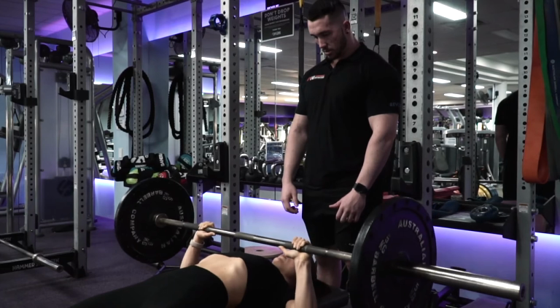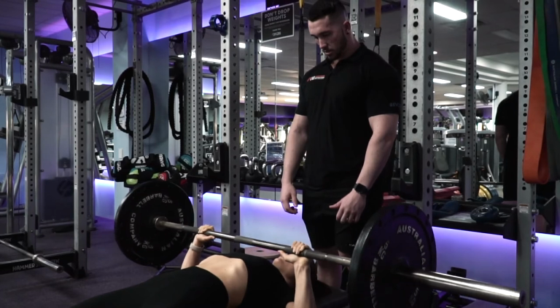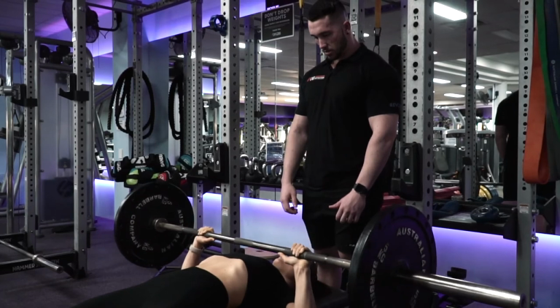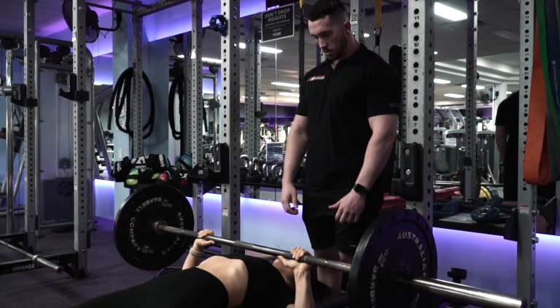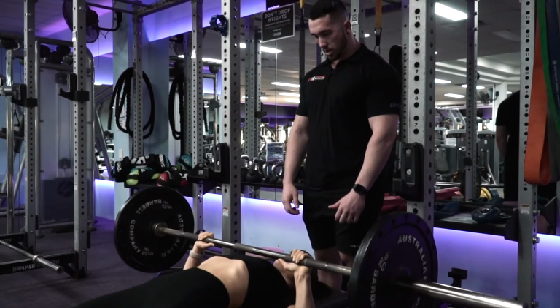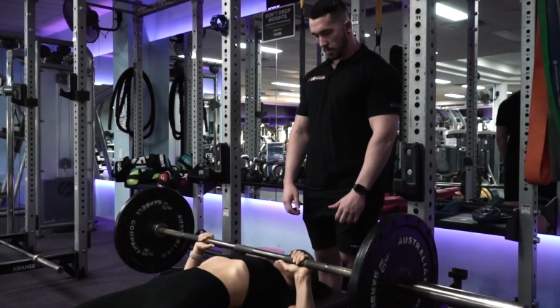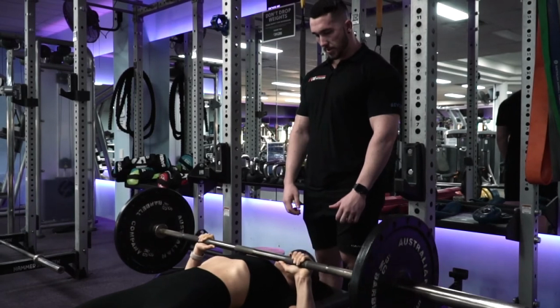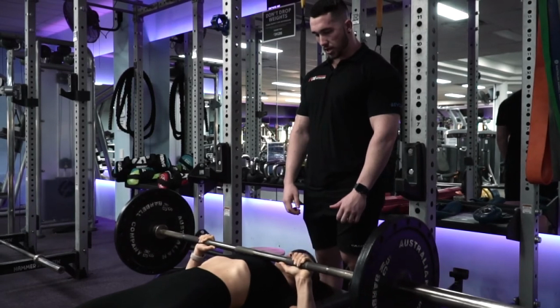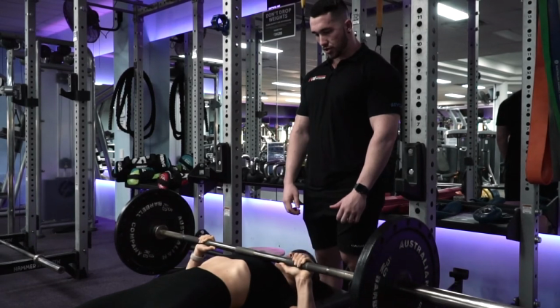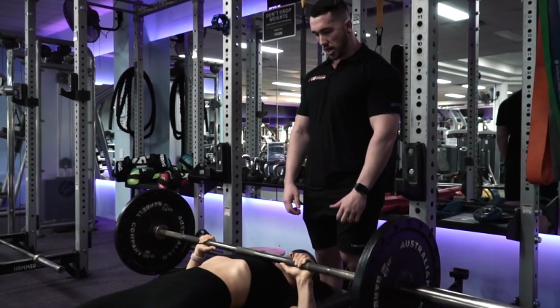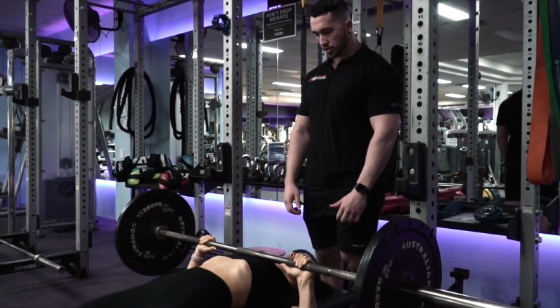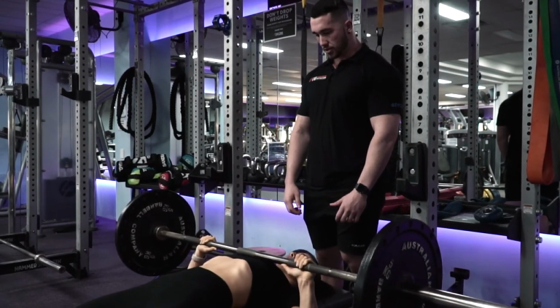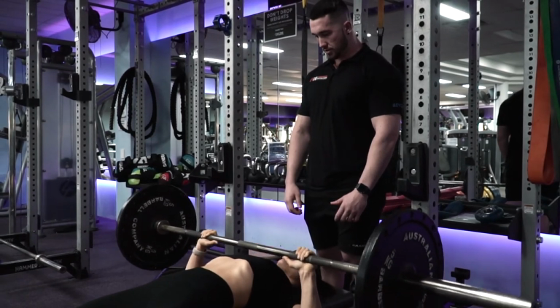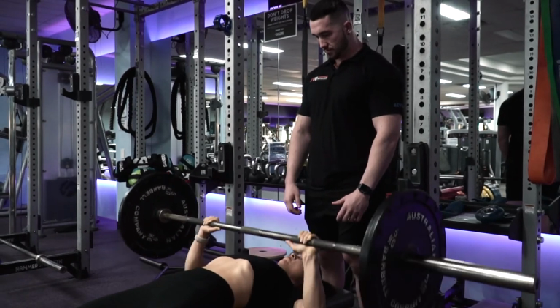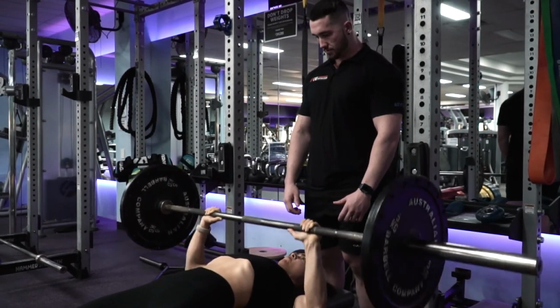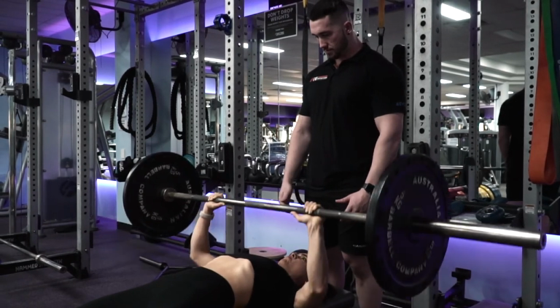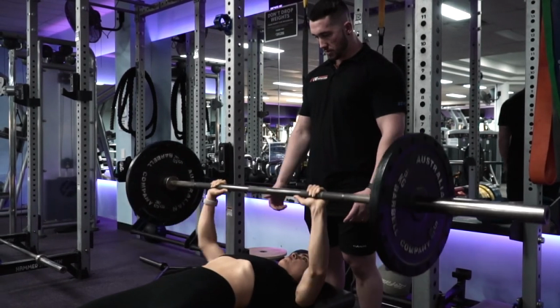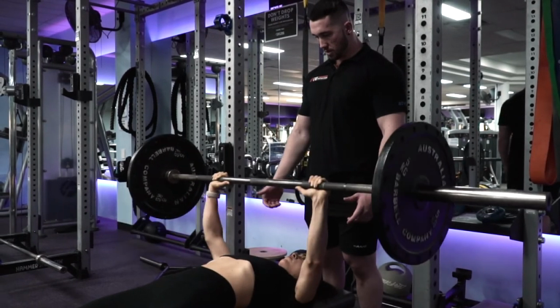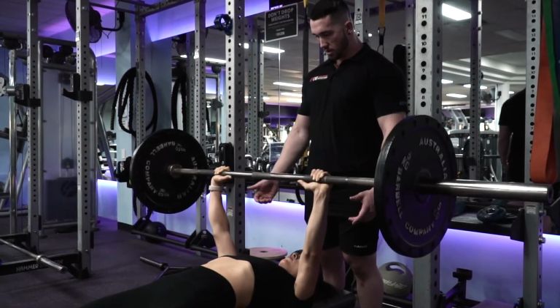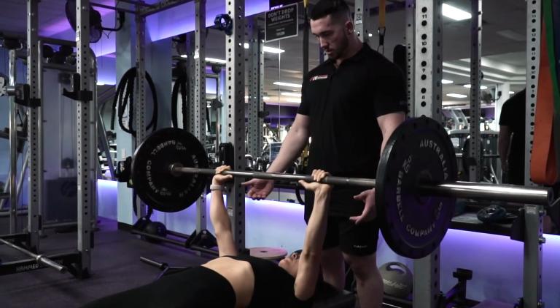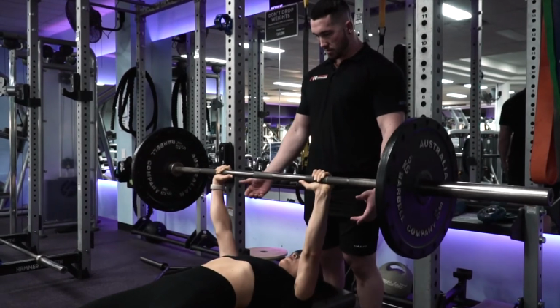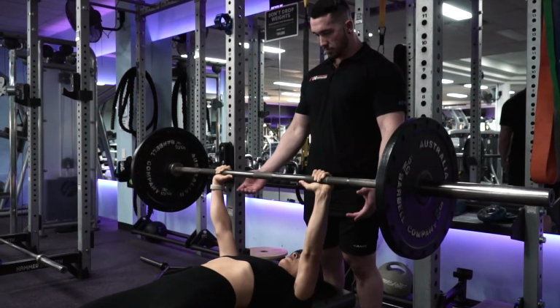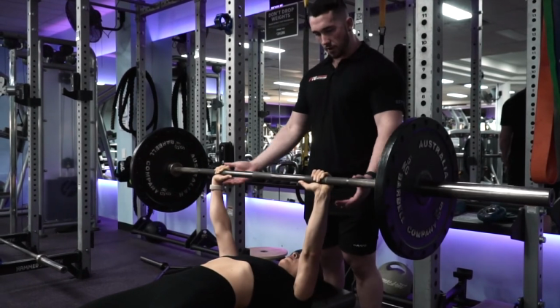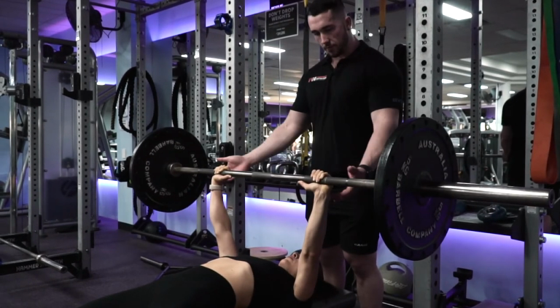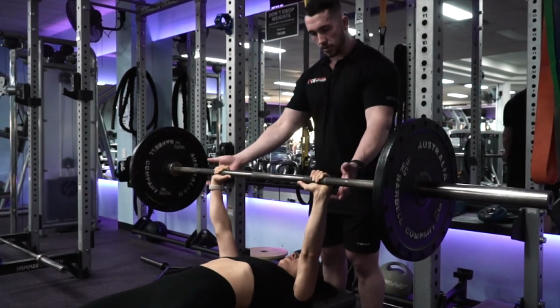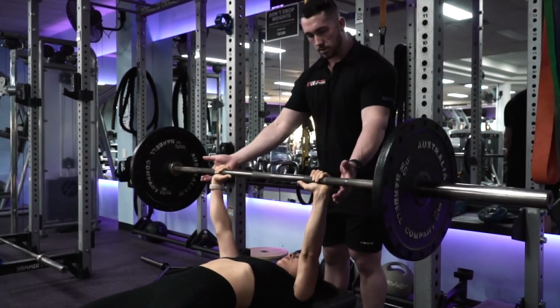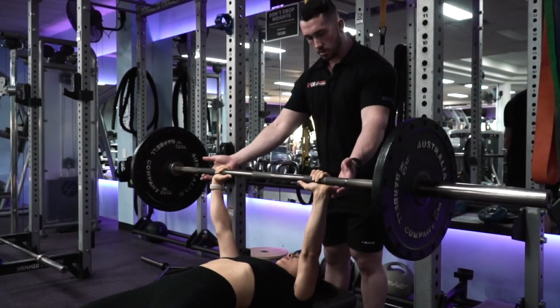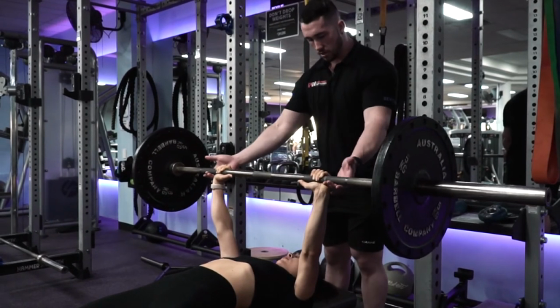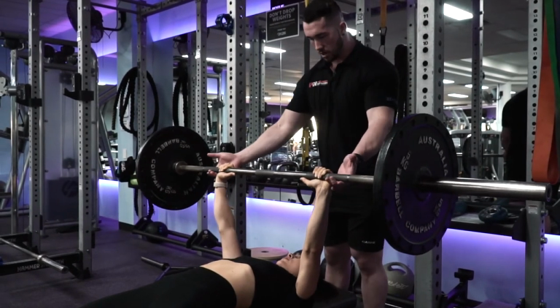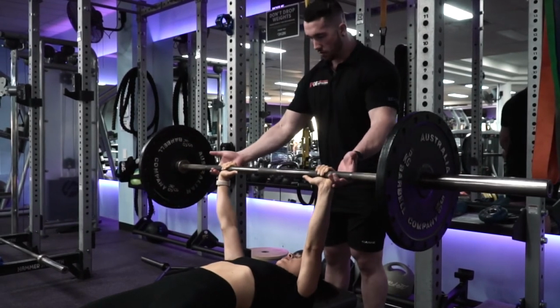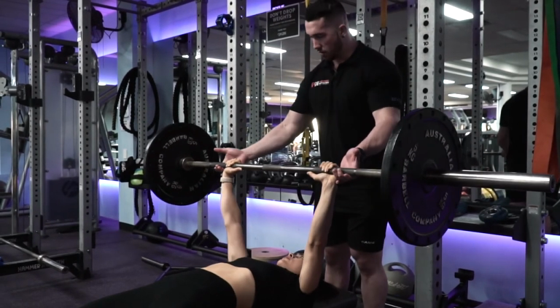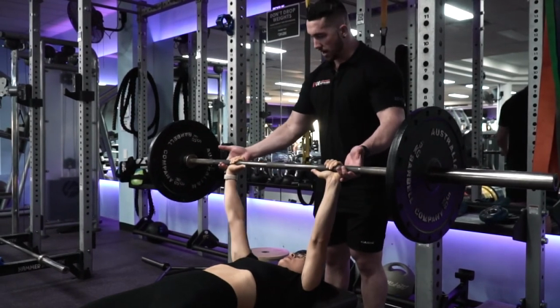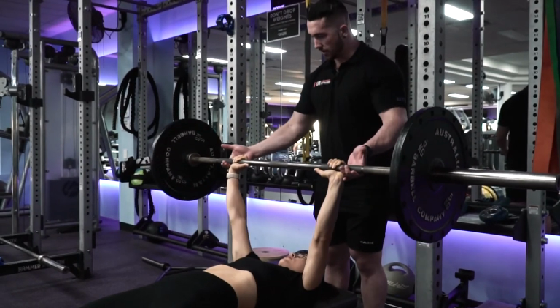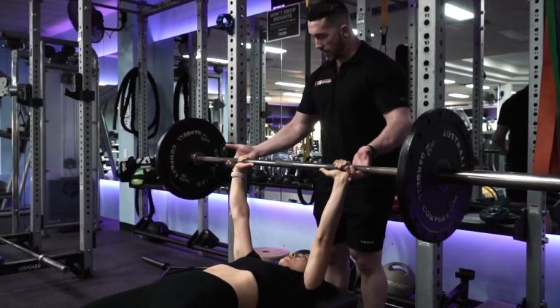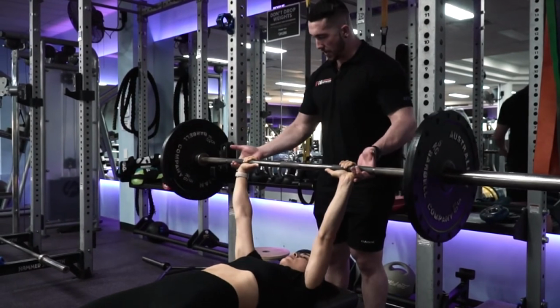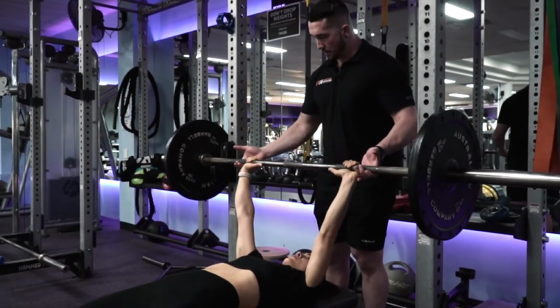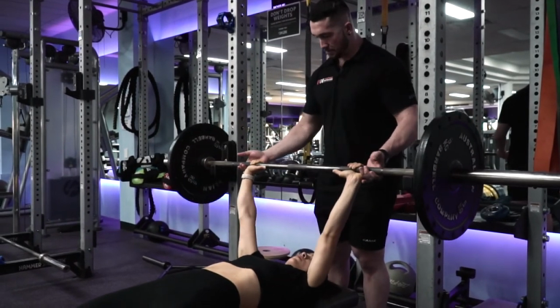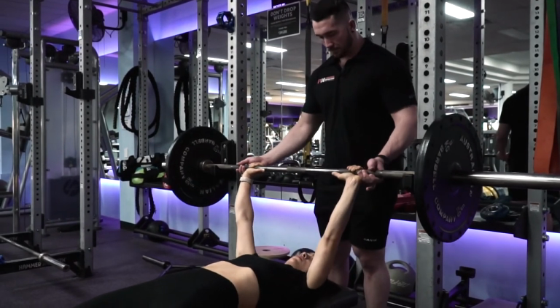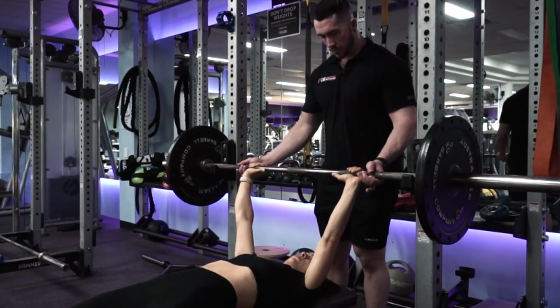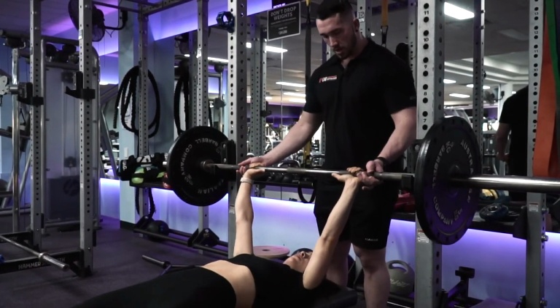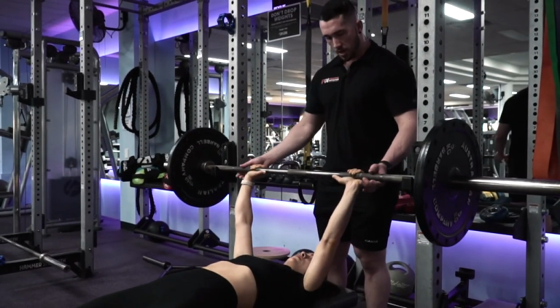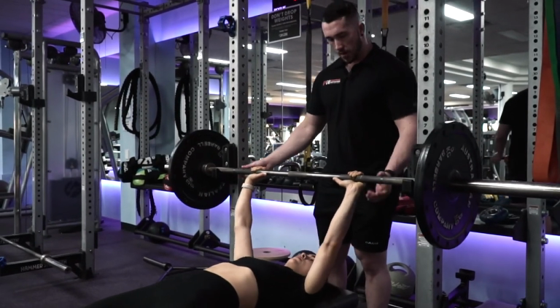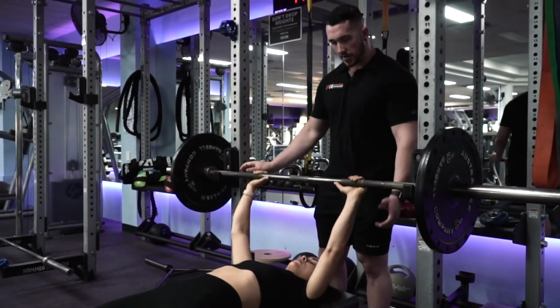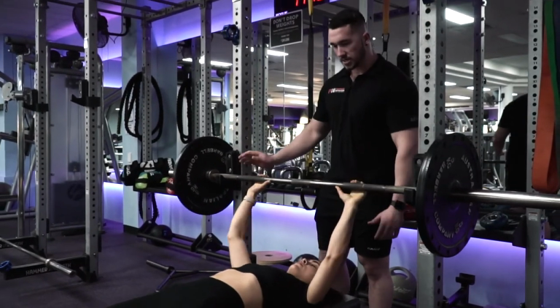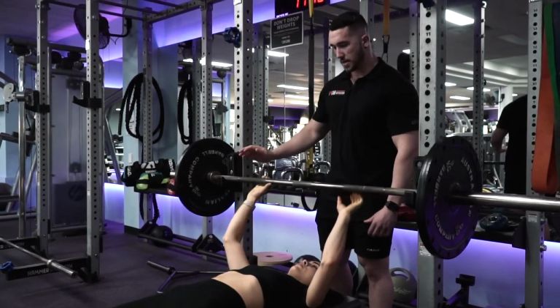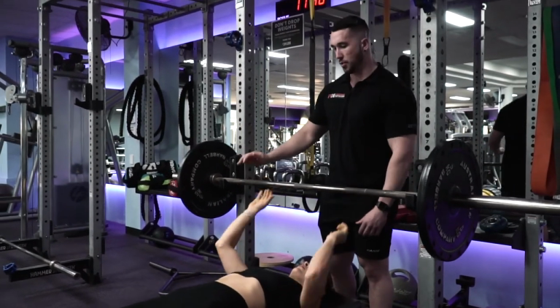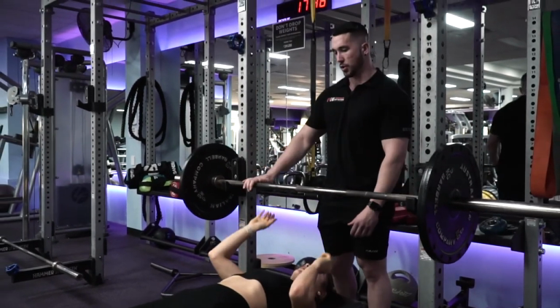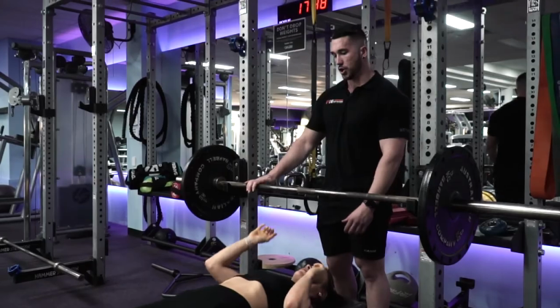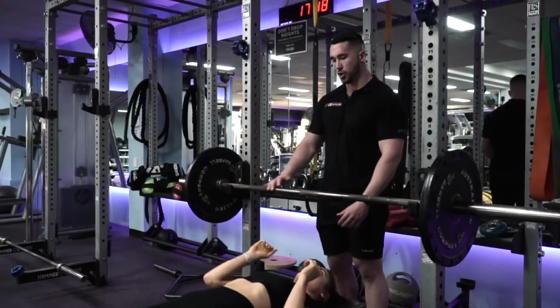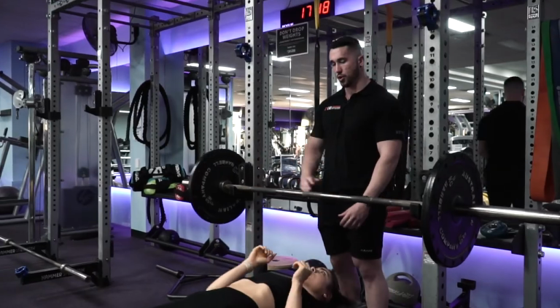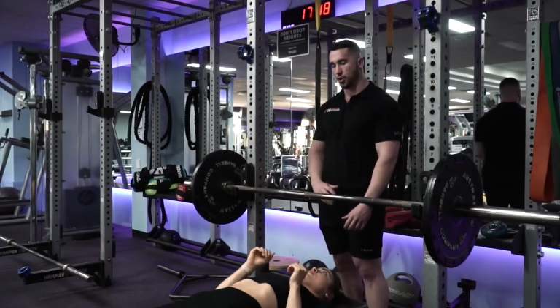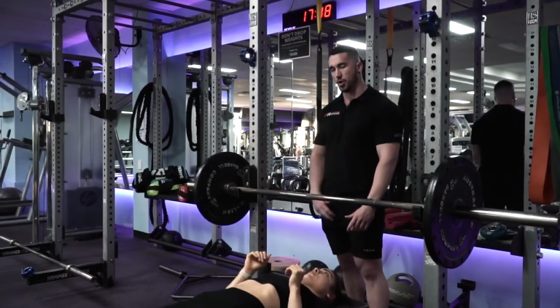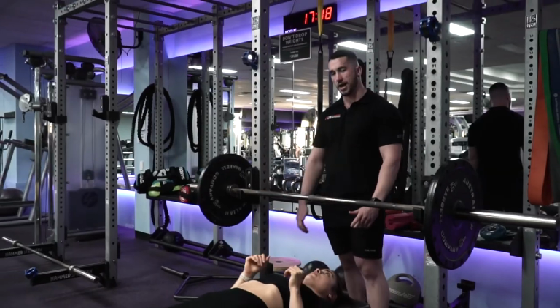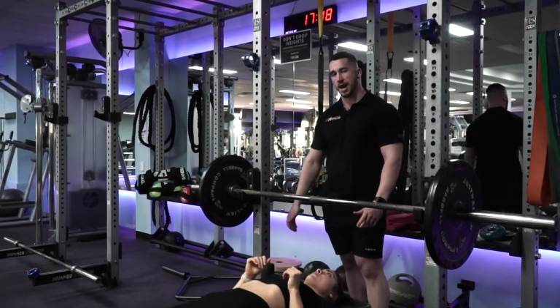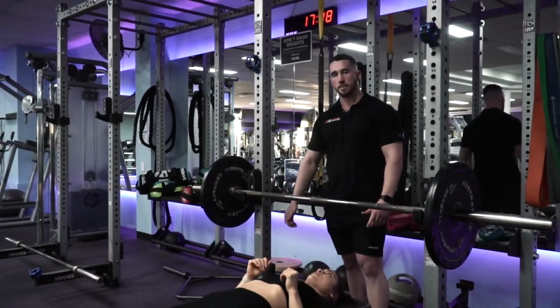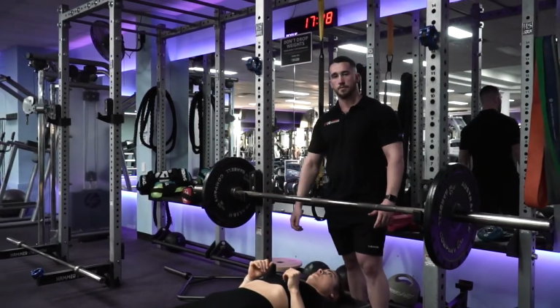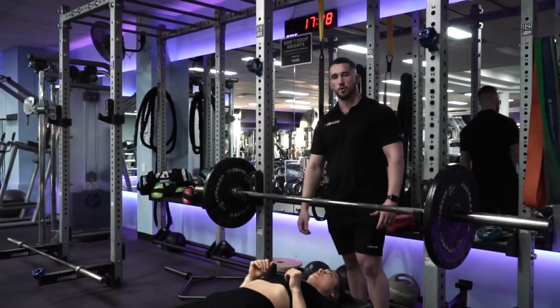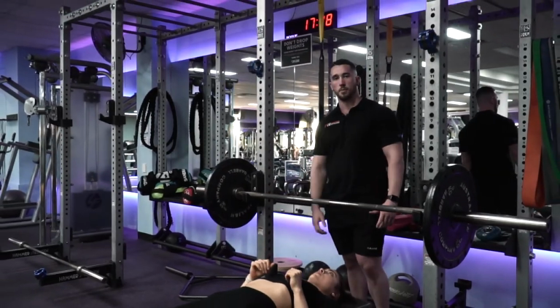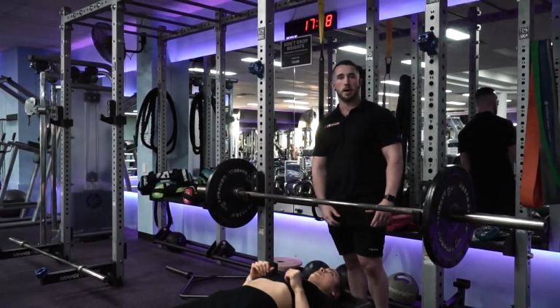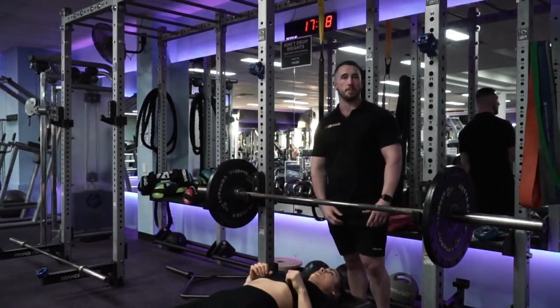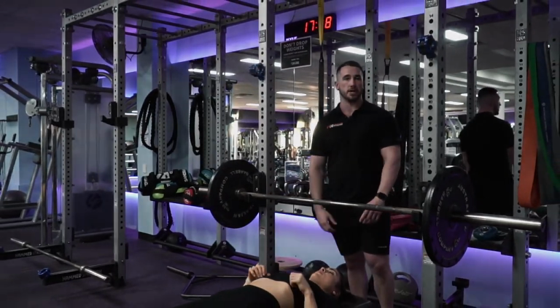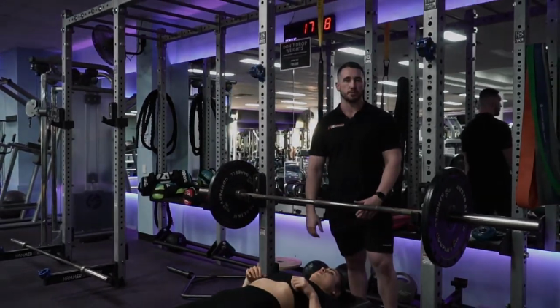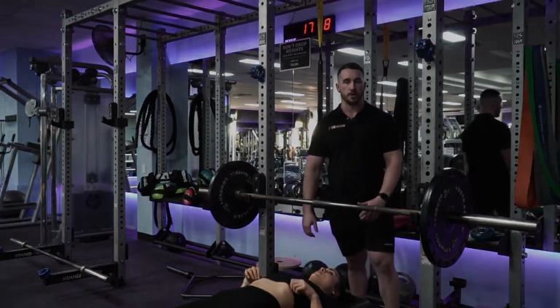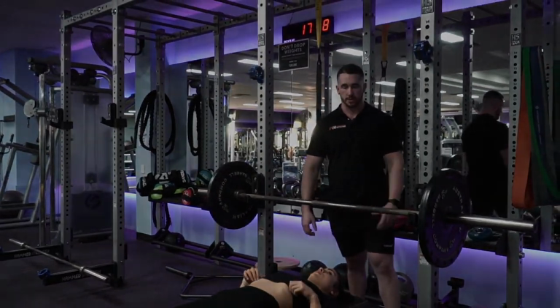Big contraction — perfect. Rack it there. That's a simple cue on how to perform a bench press.